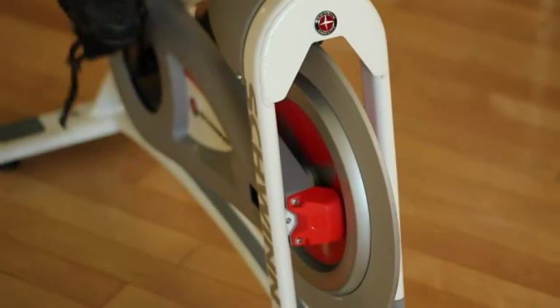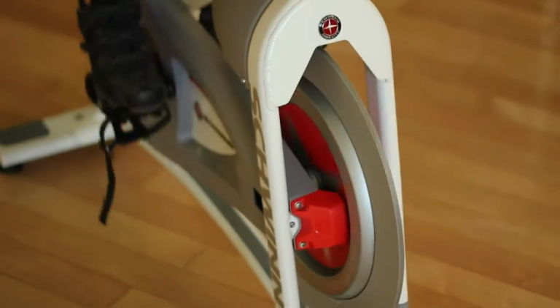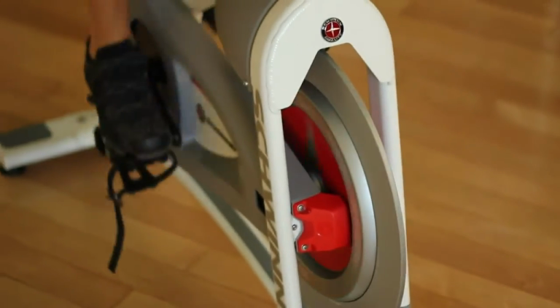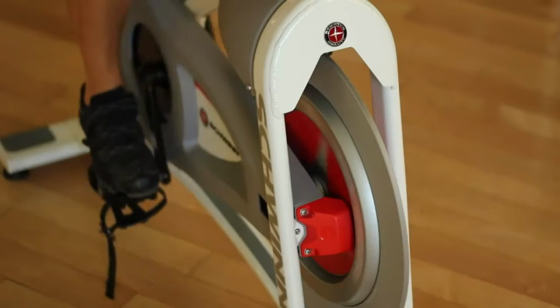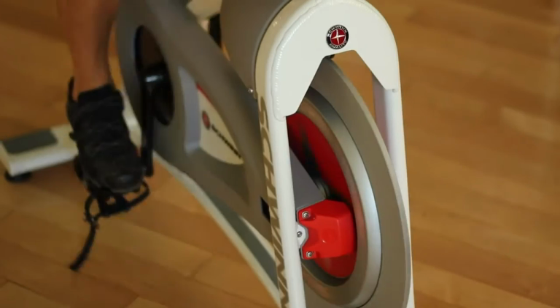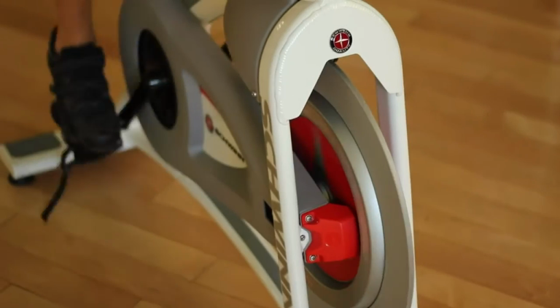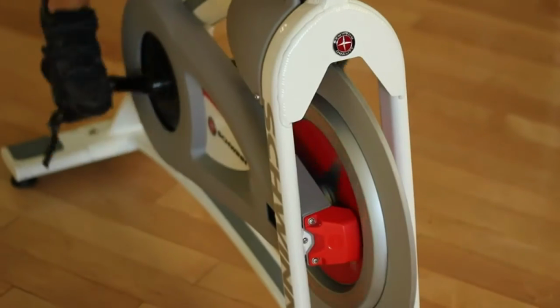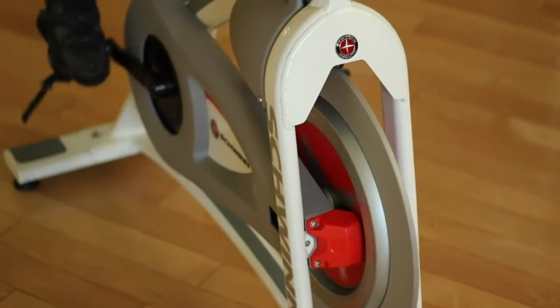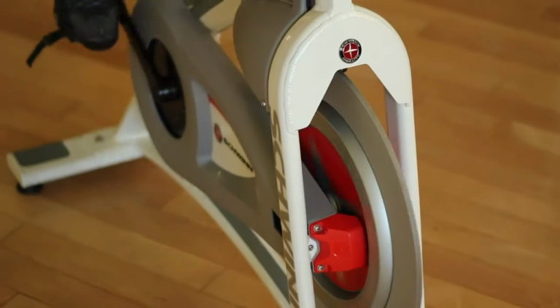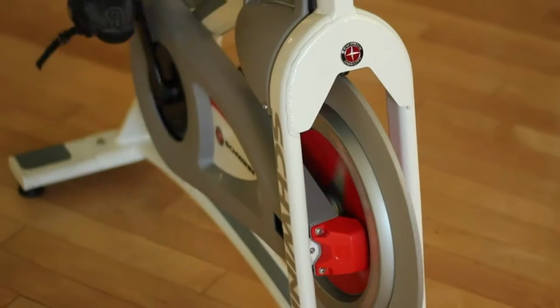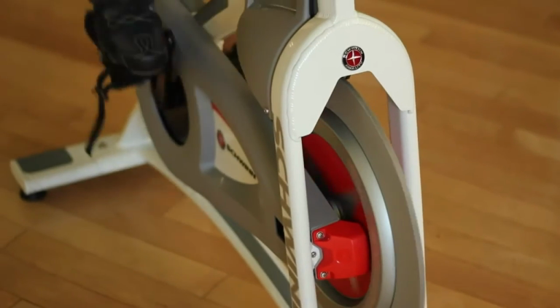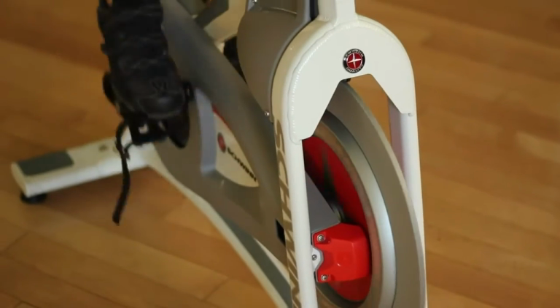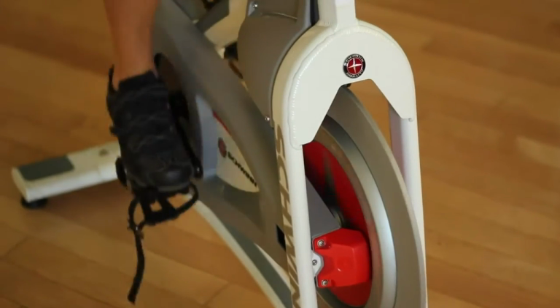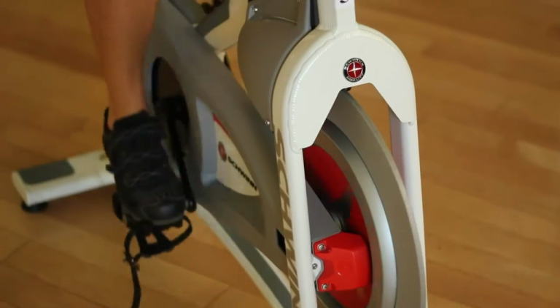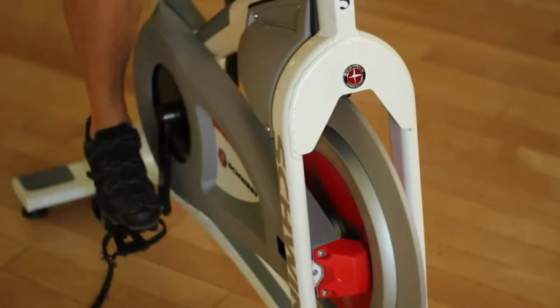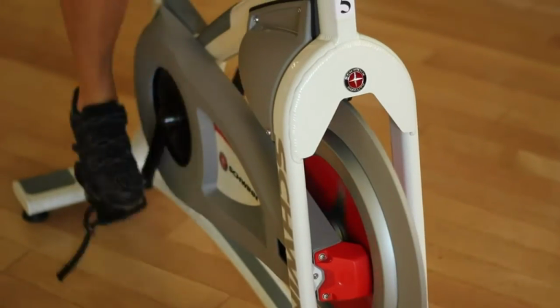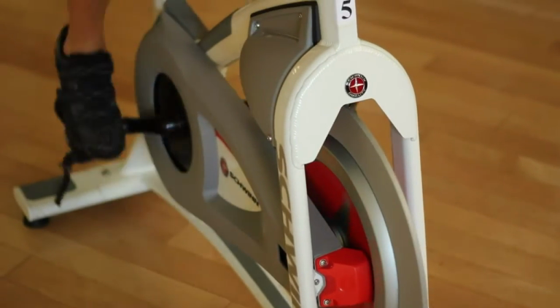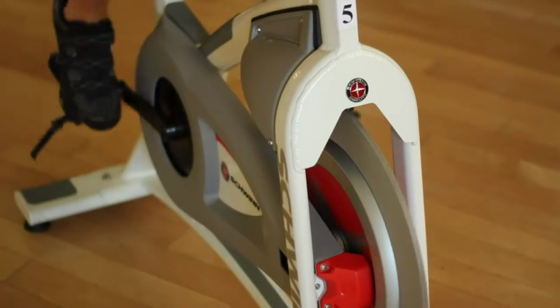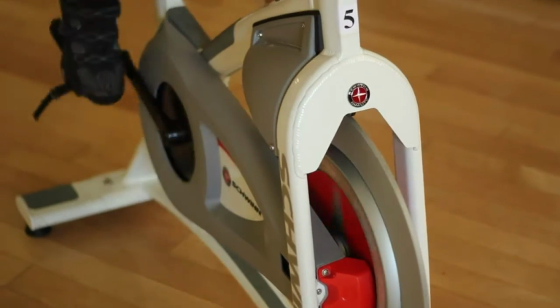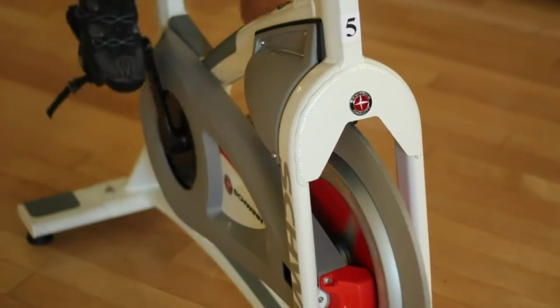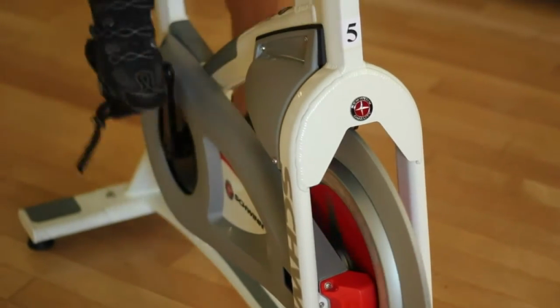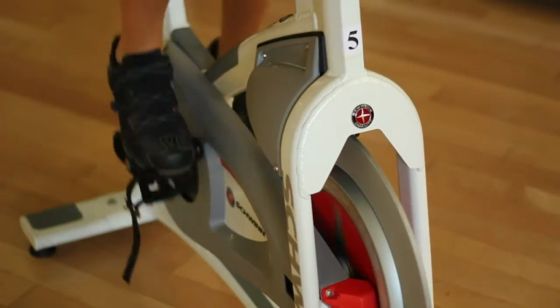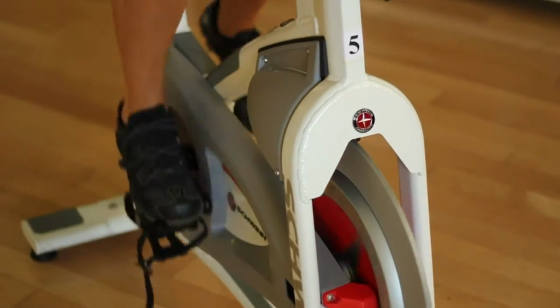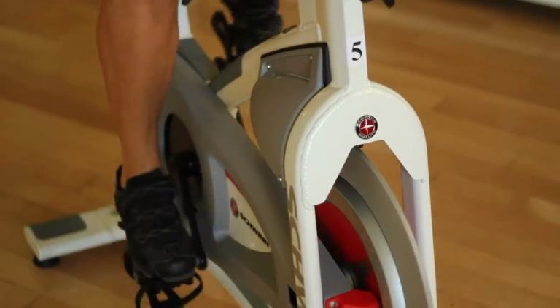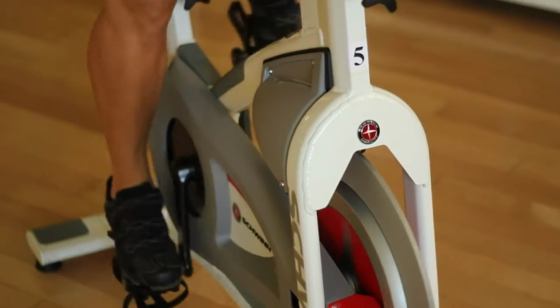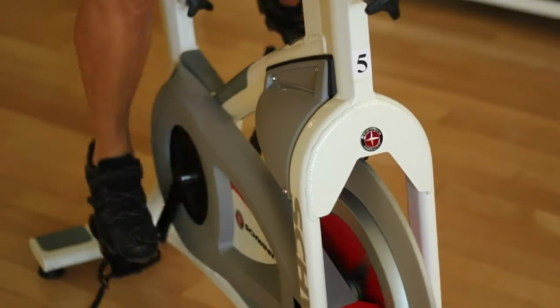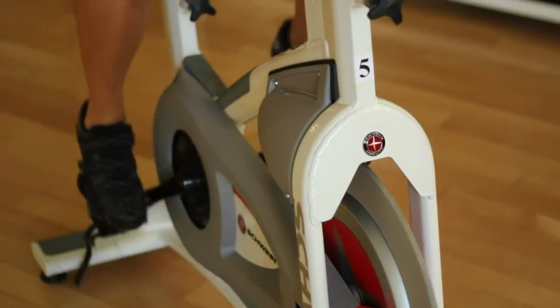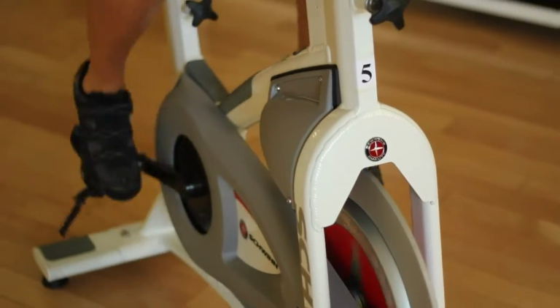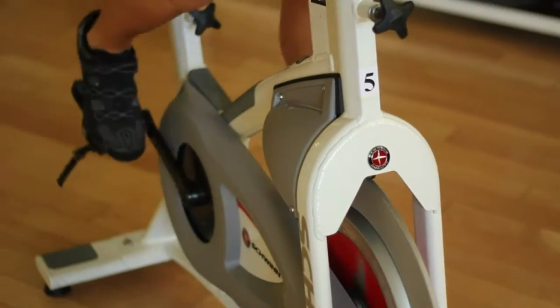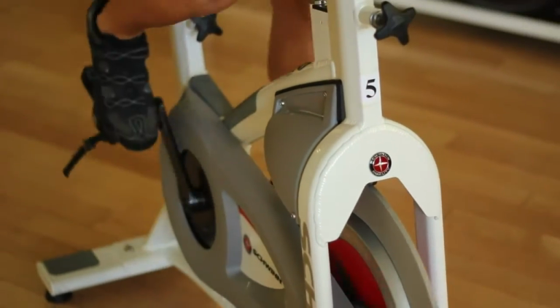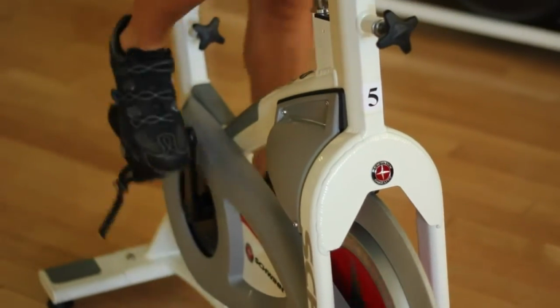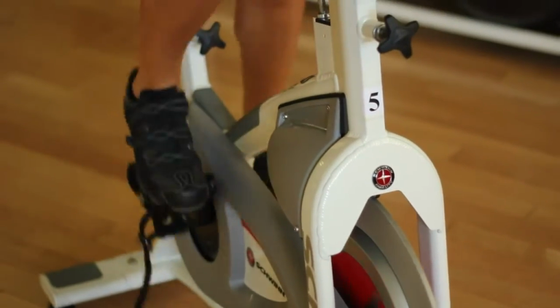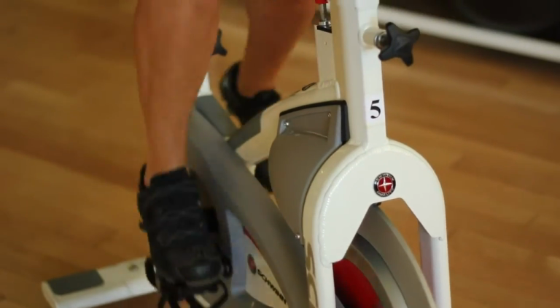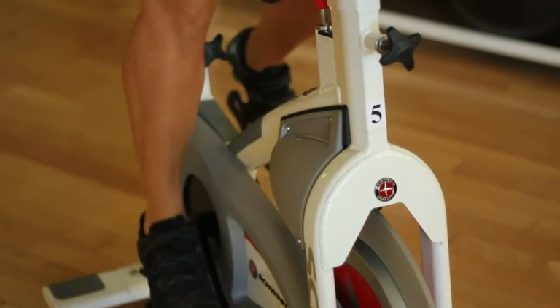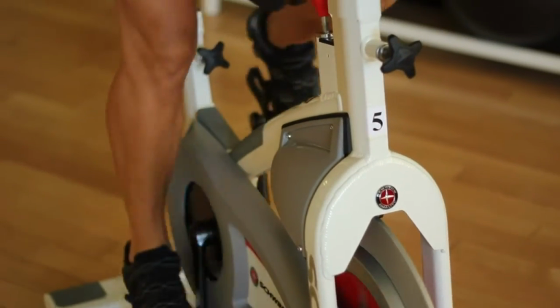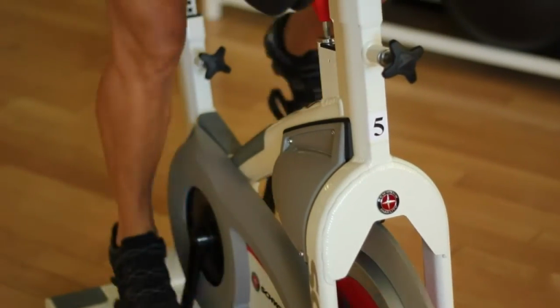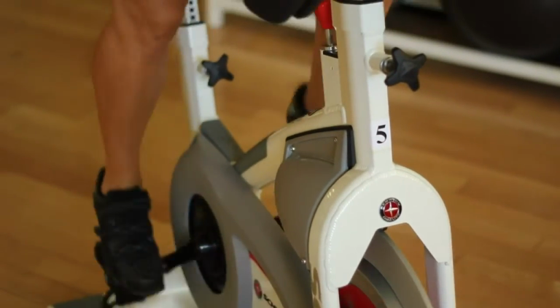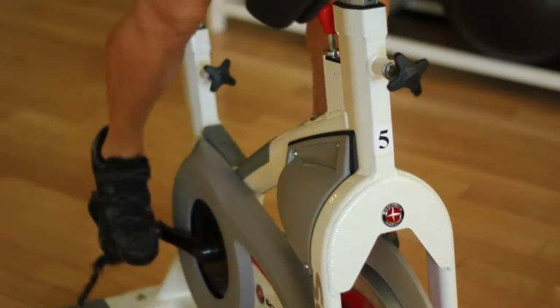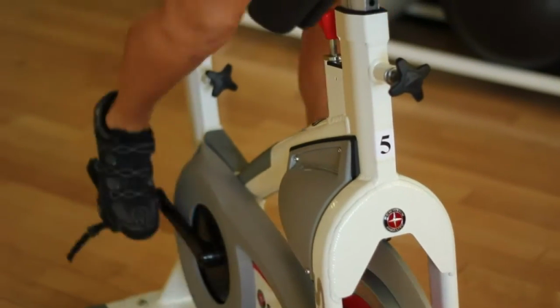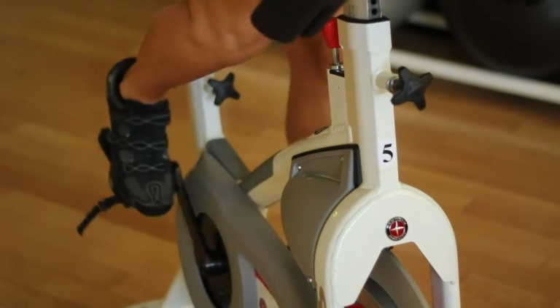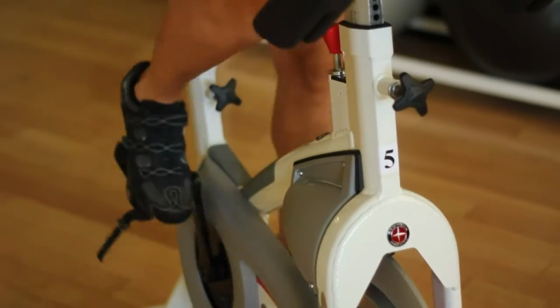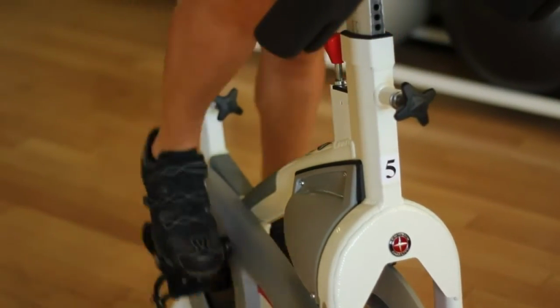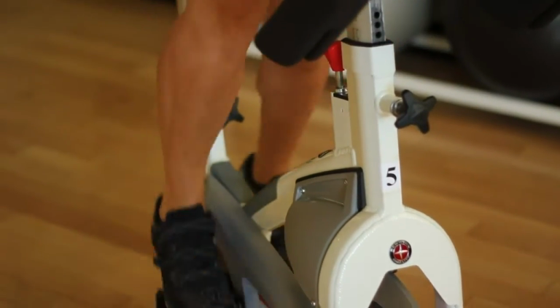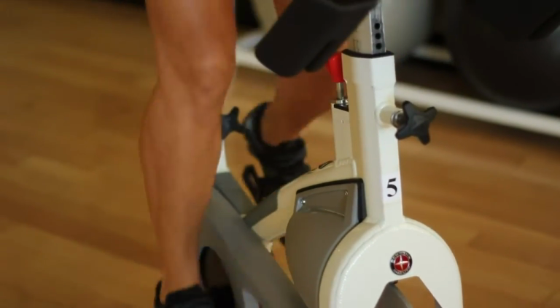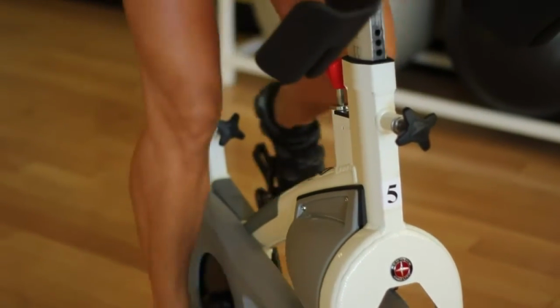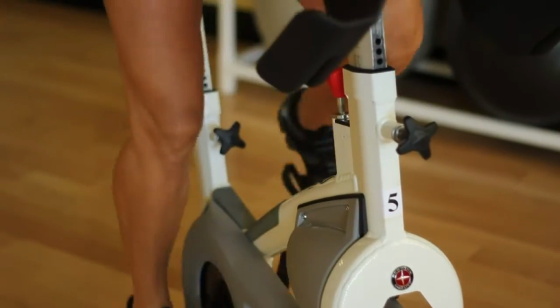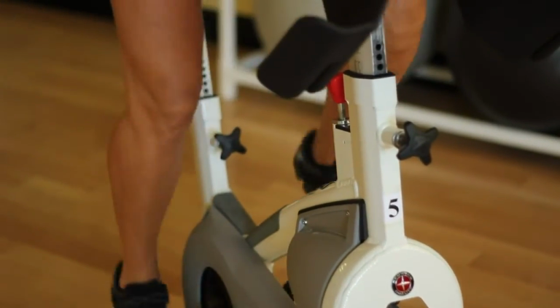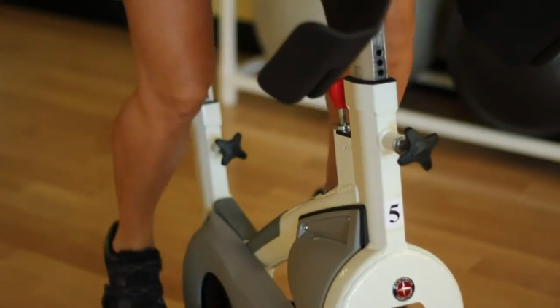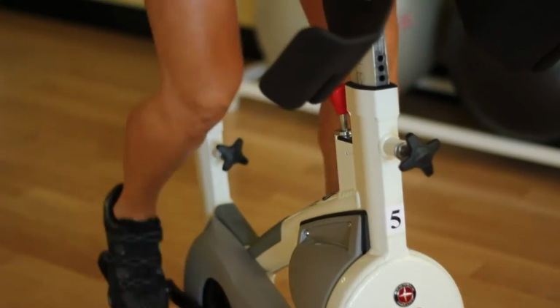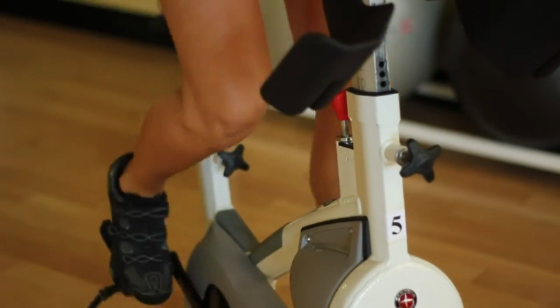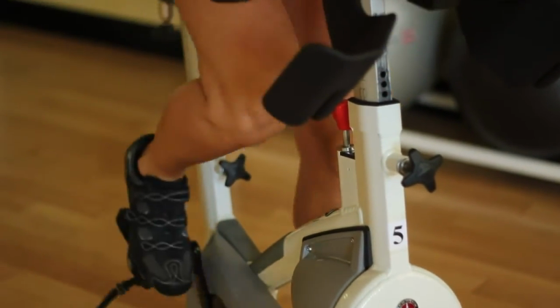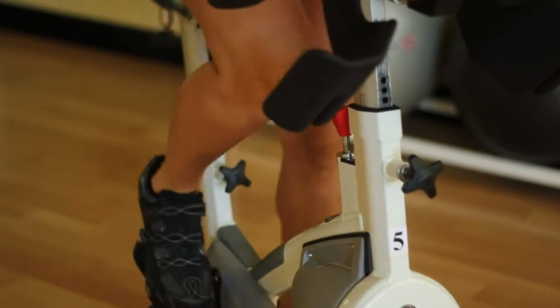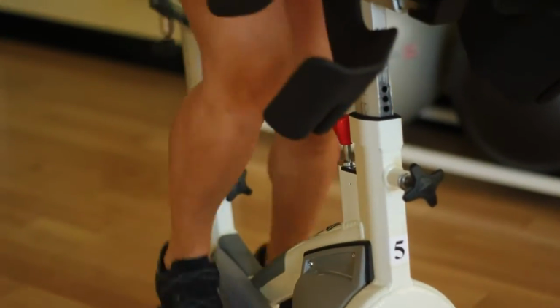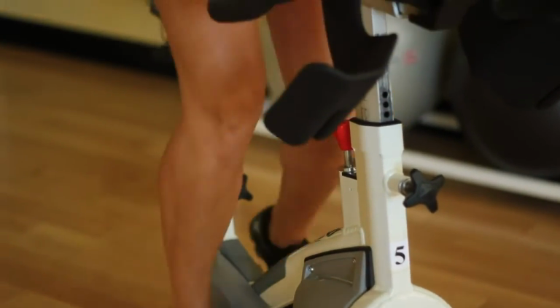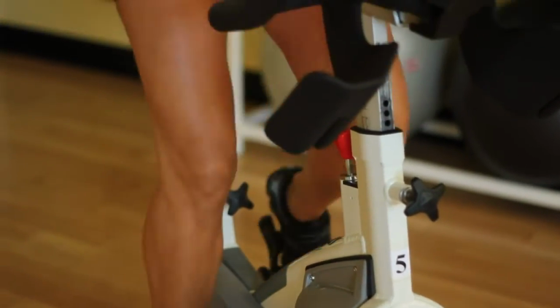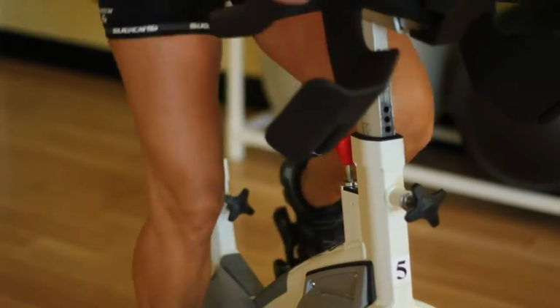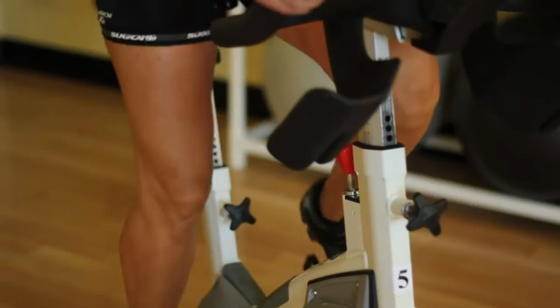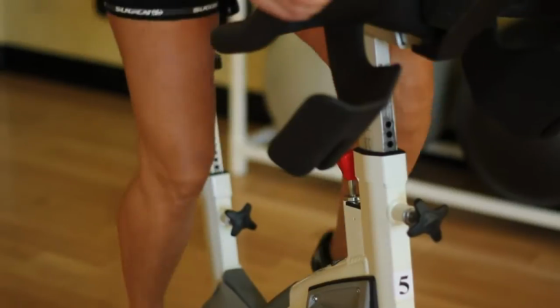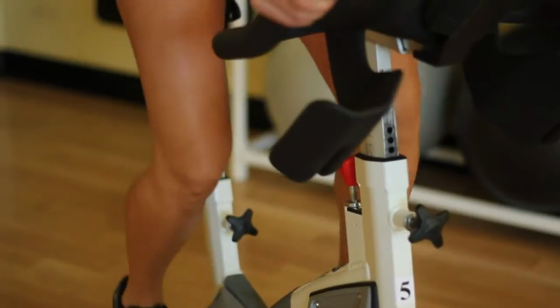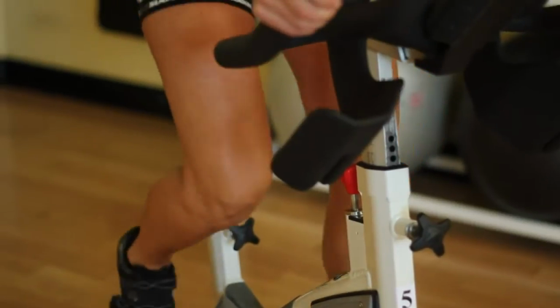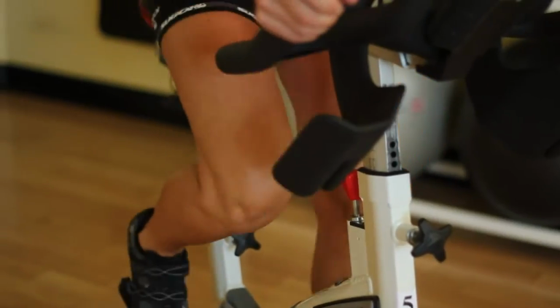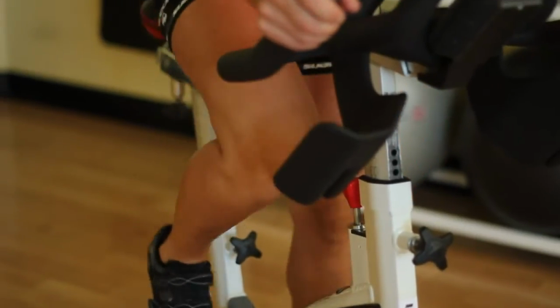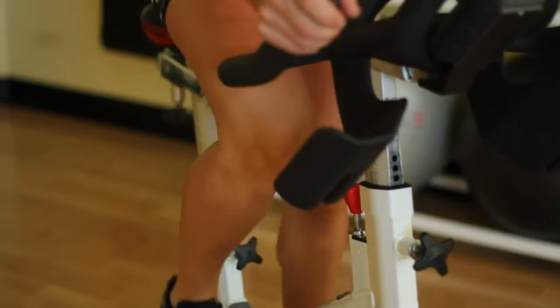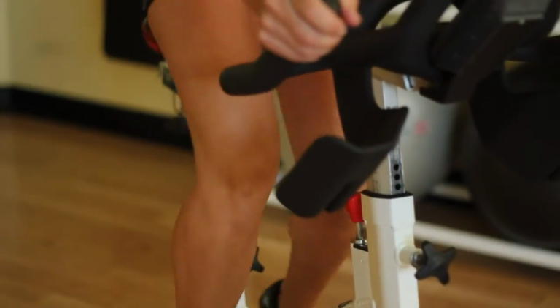And then over time, you'll be able to do more standing, more sprints, and add more resistance to the bike.